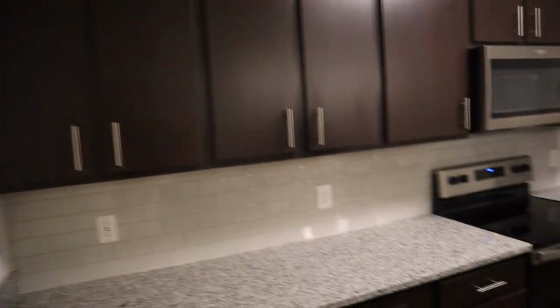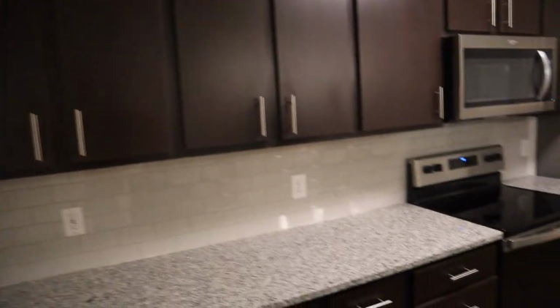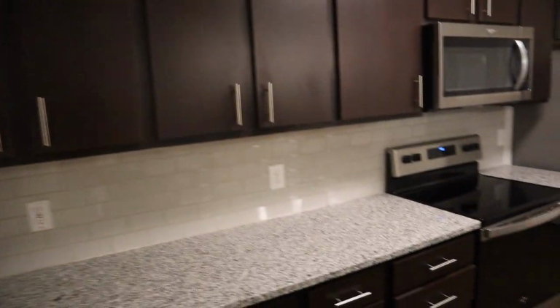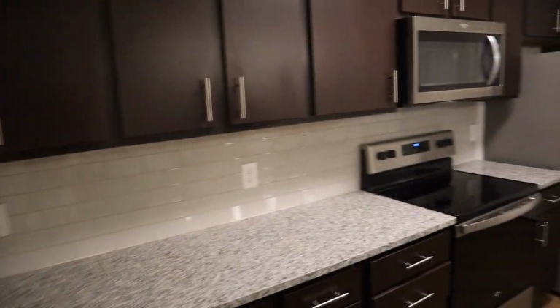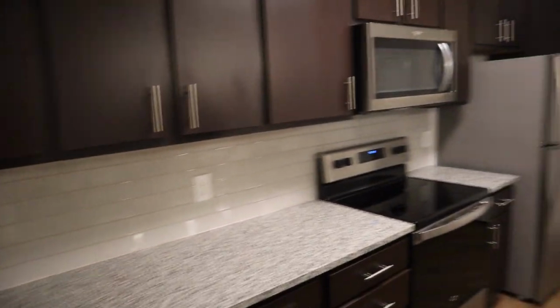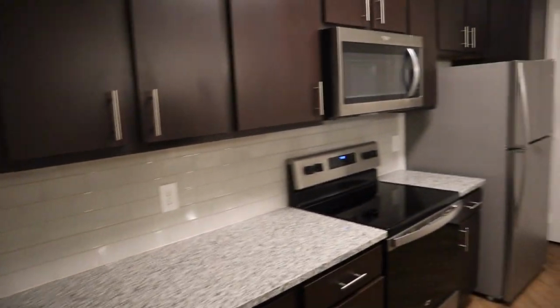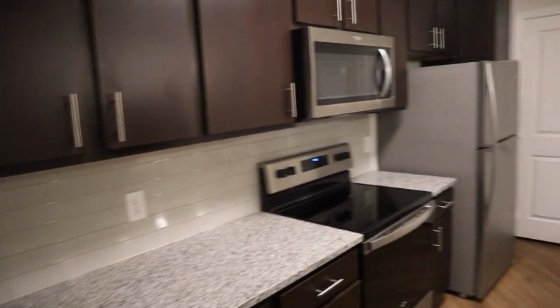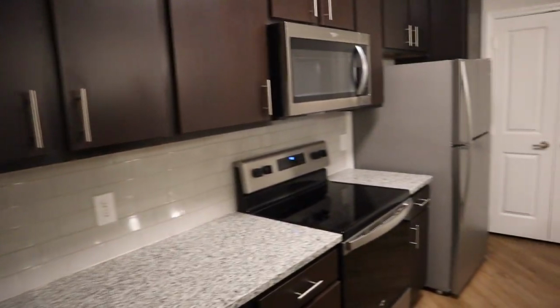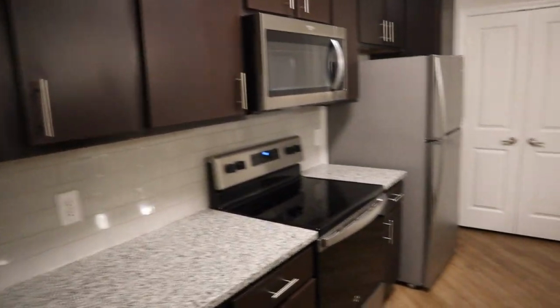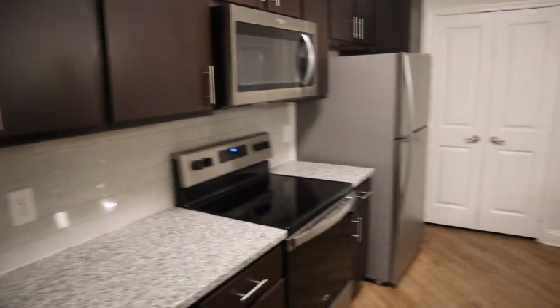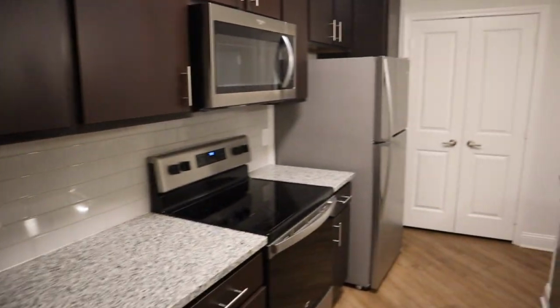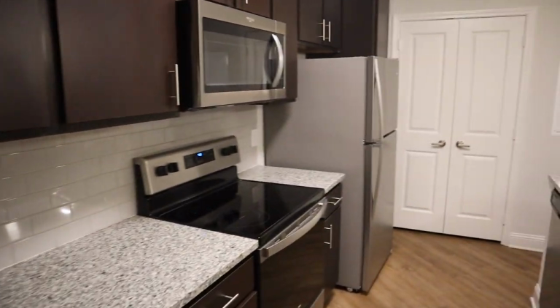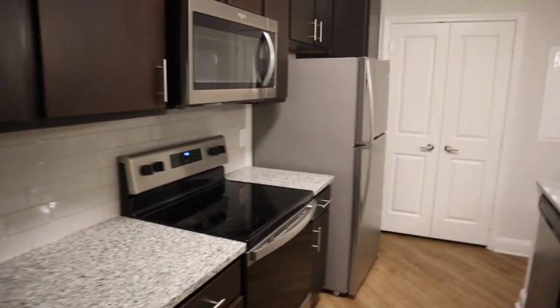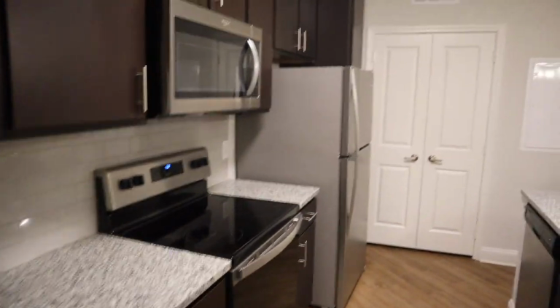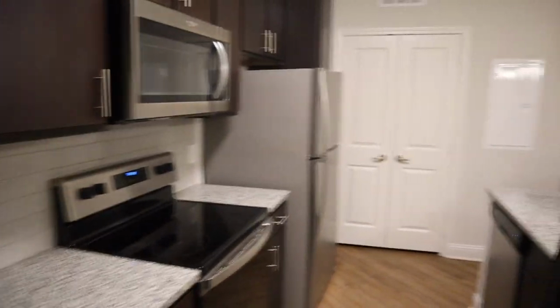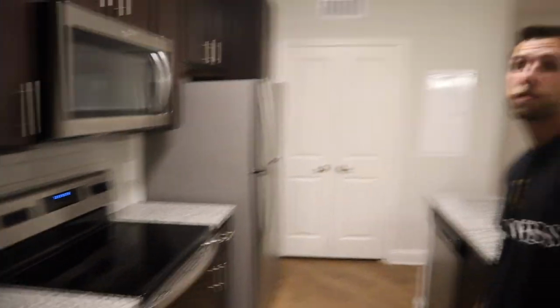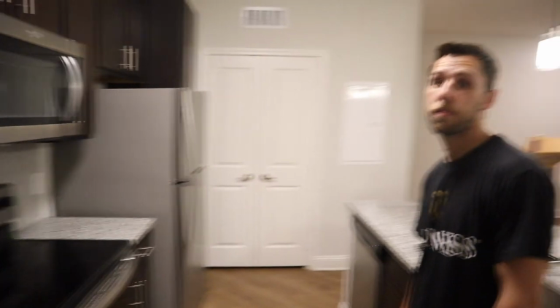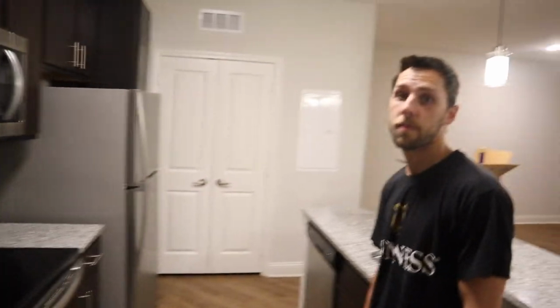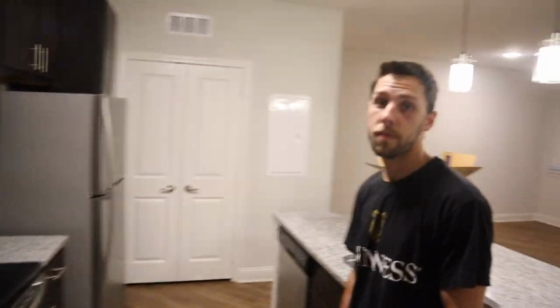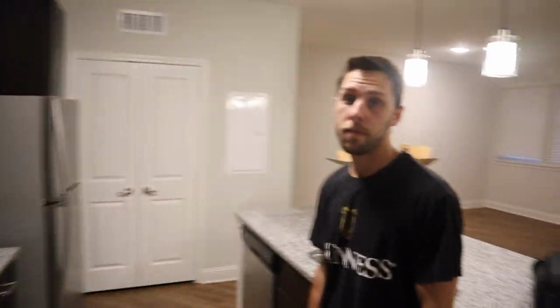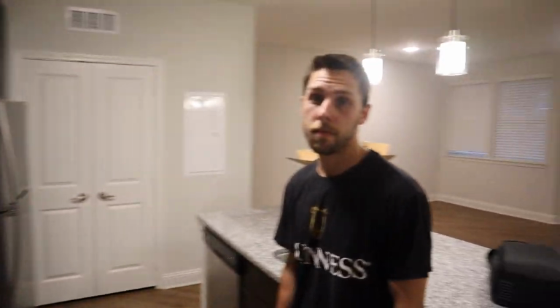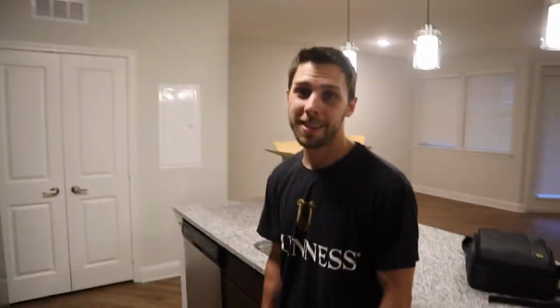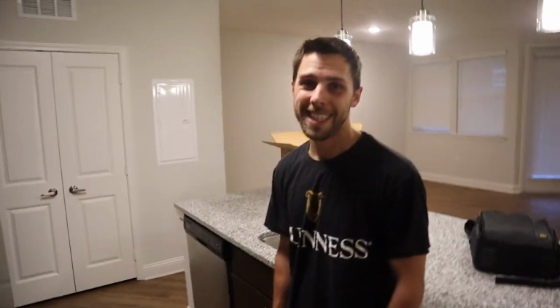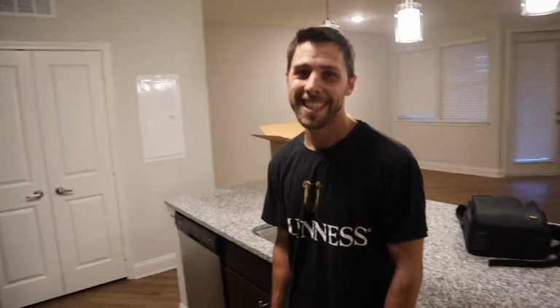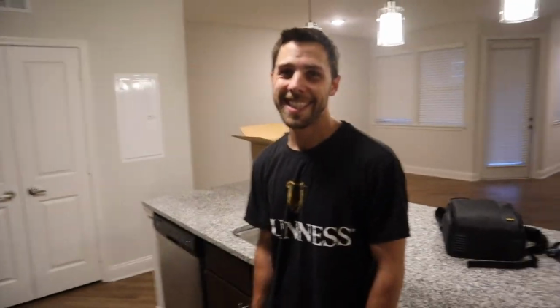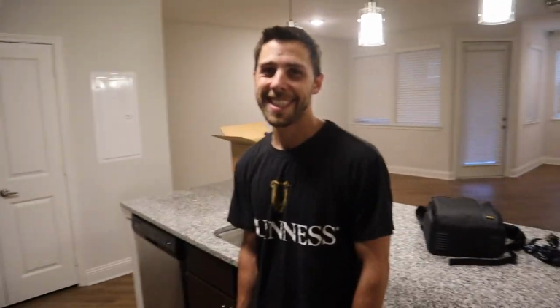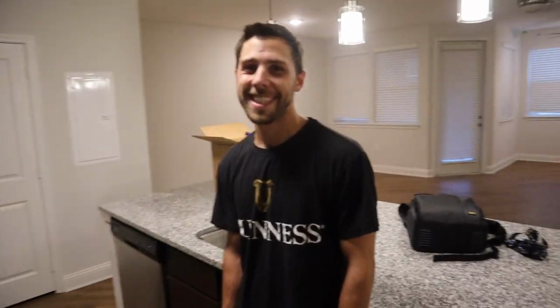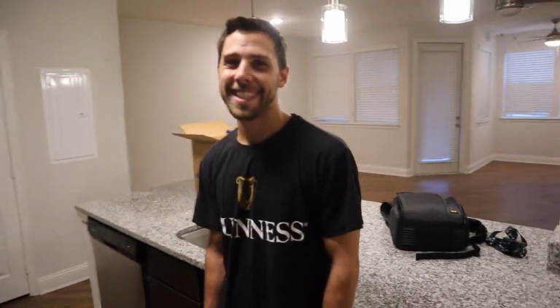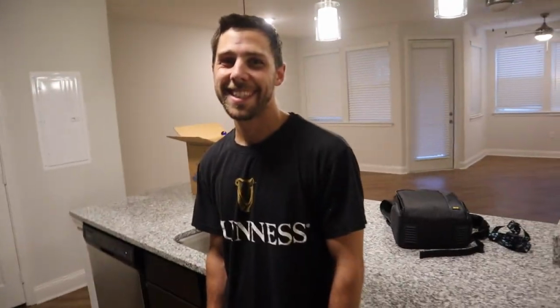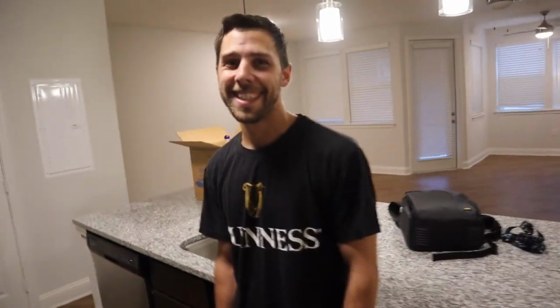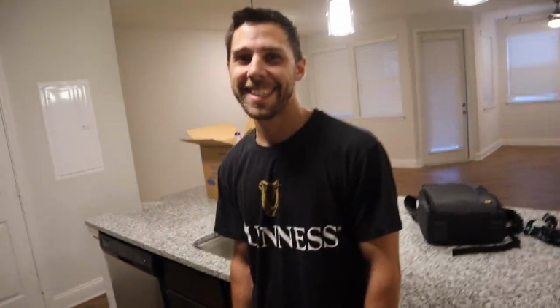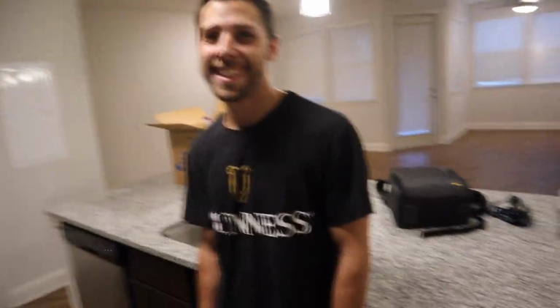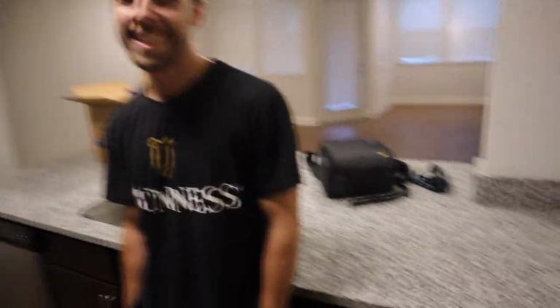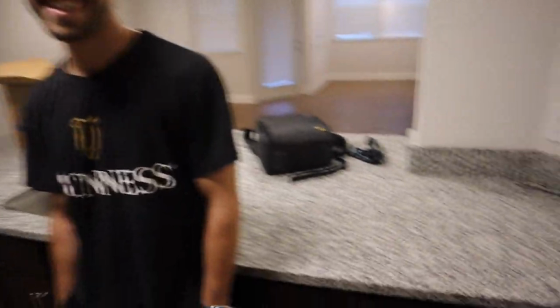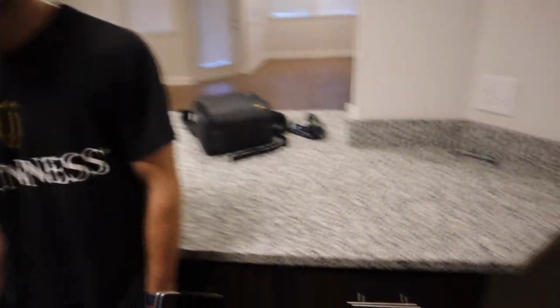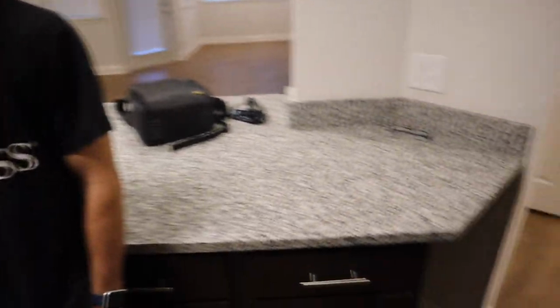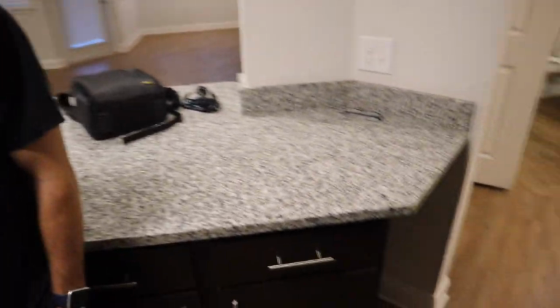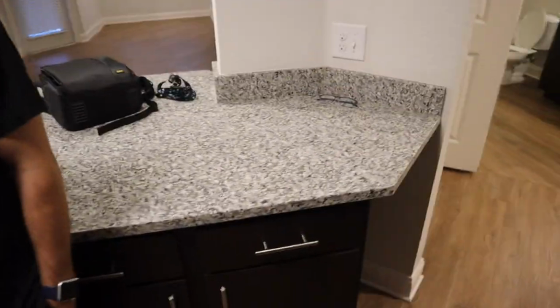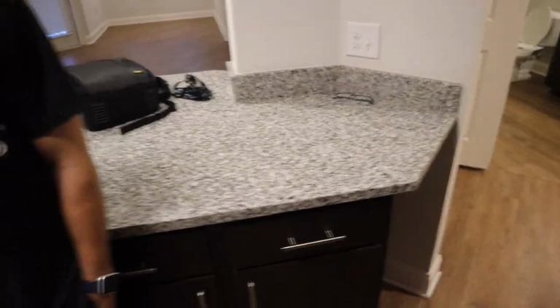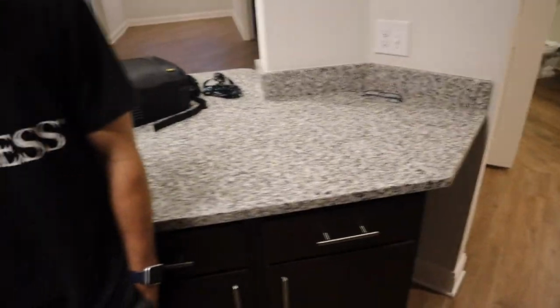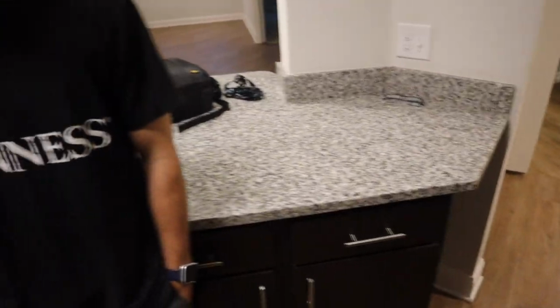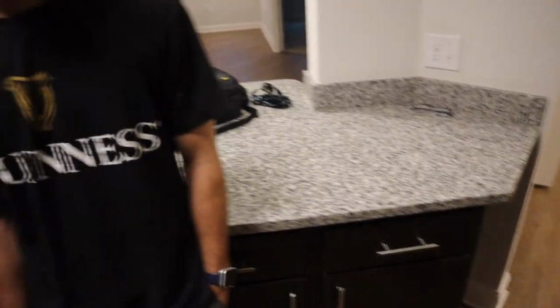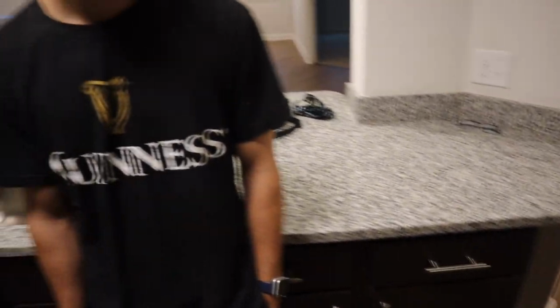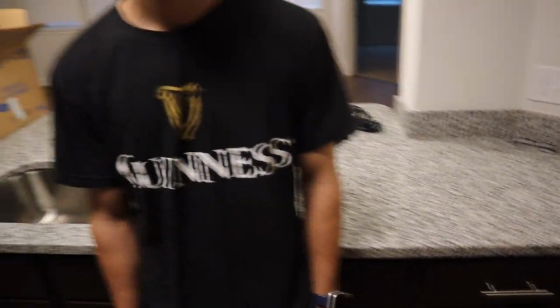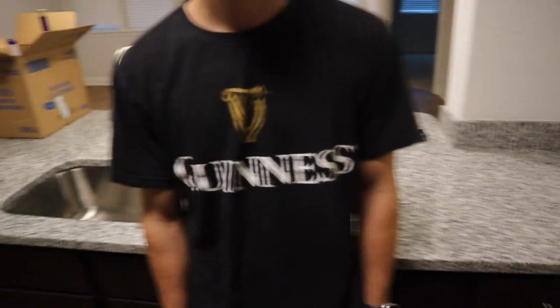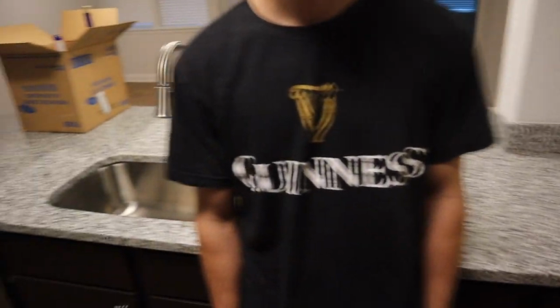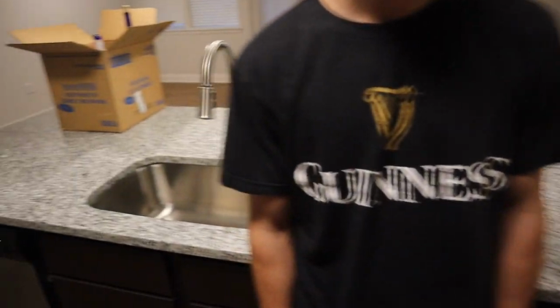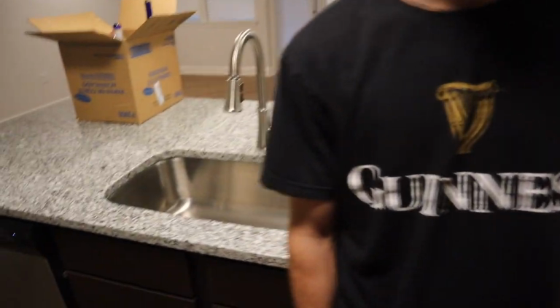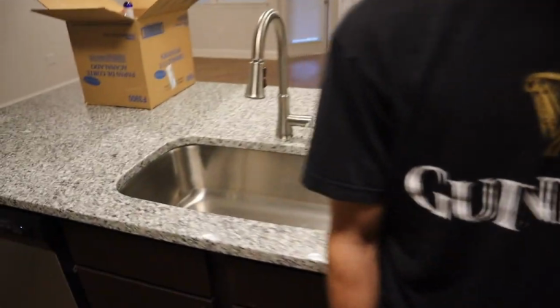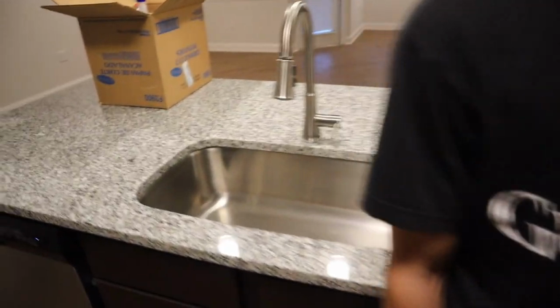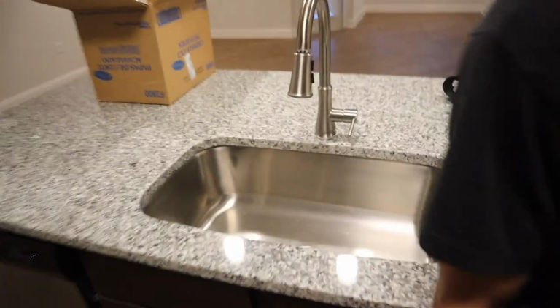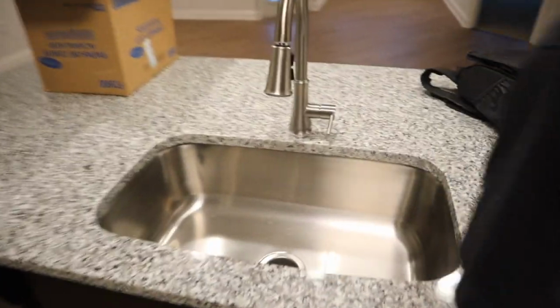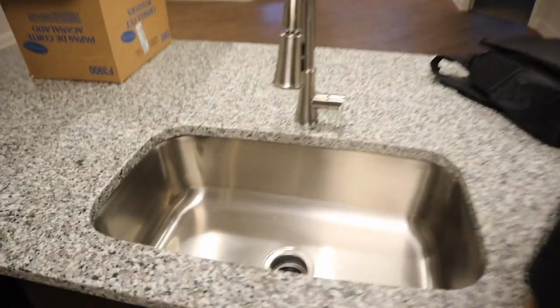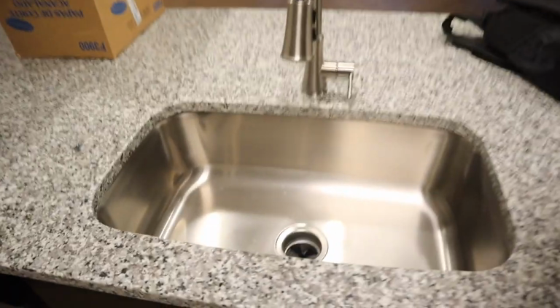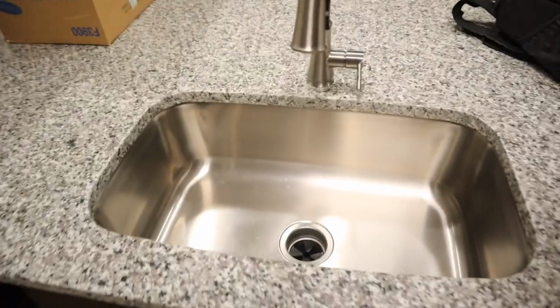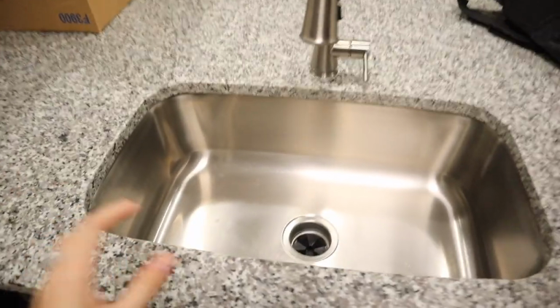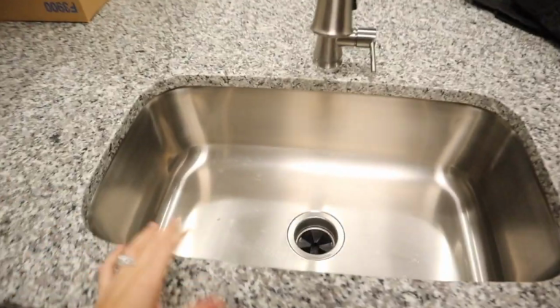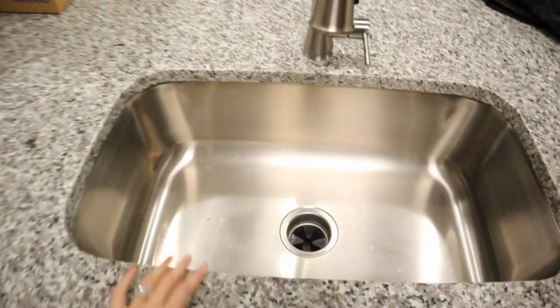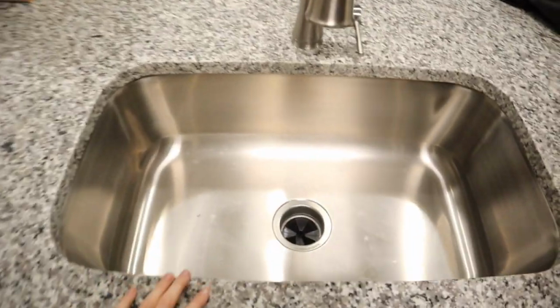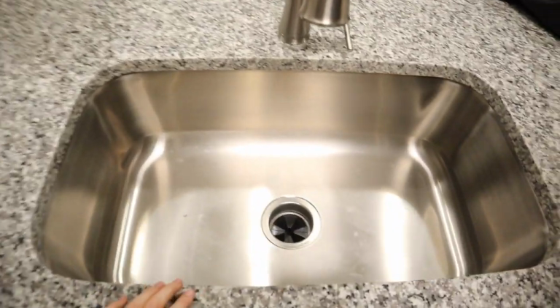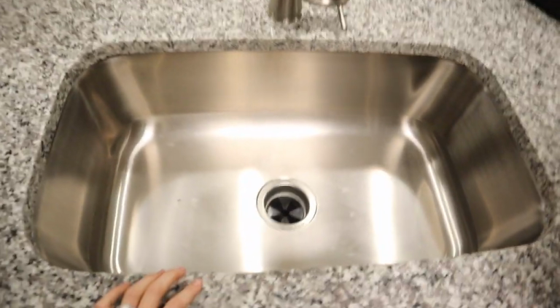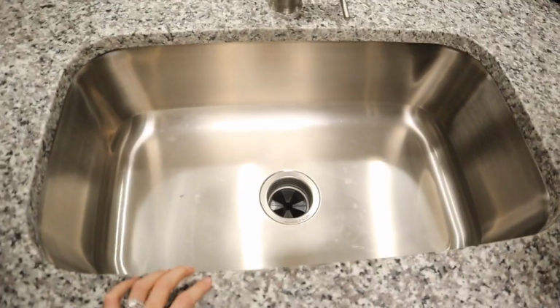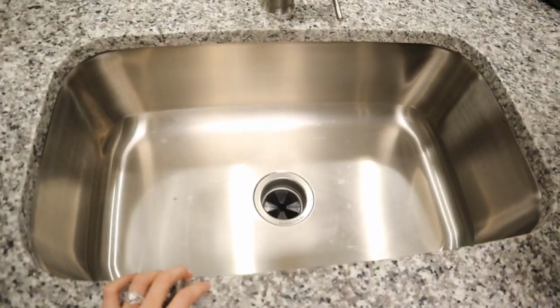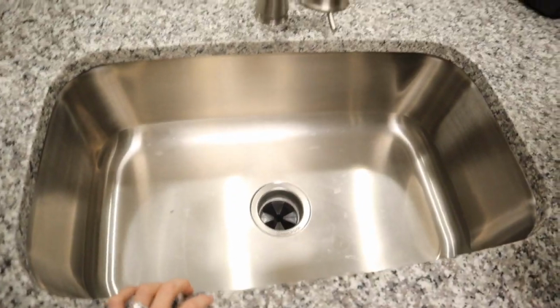Pretty counters, and here's this handsome guy and this big sink.